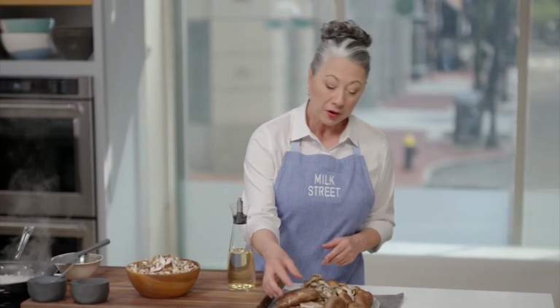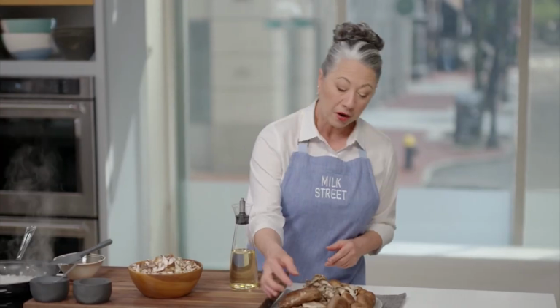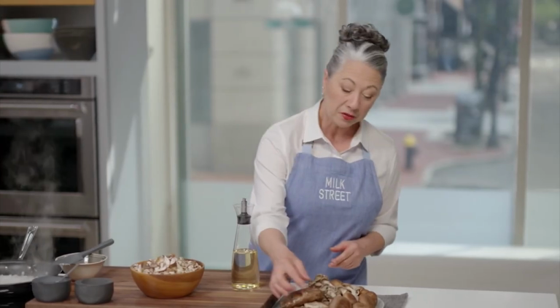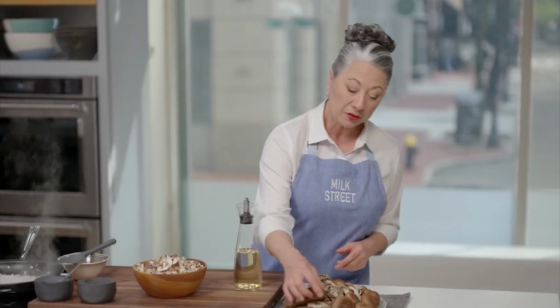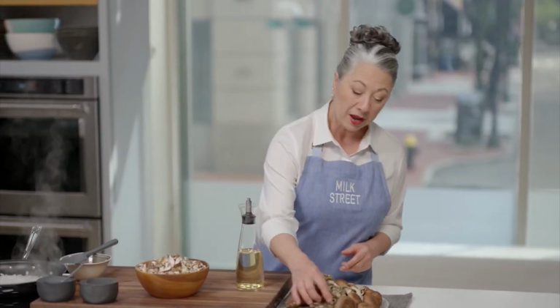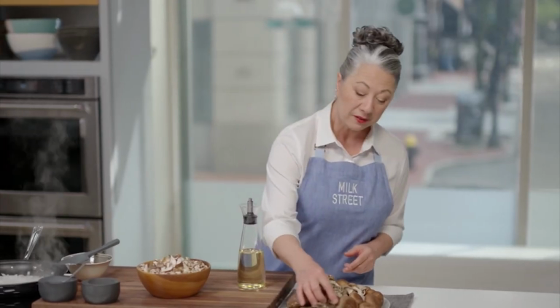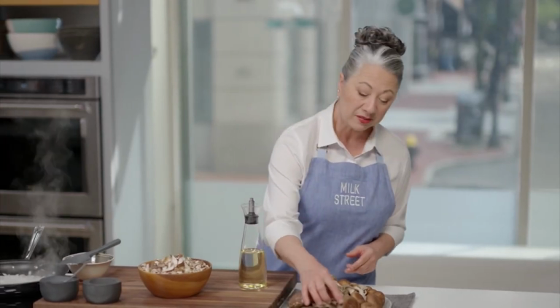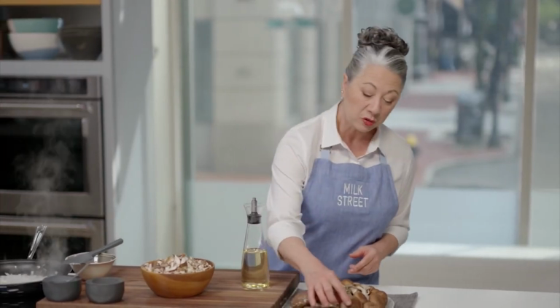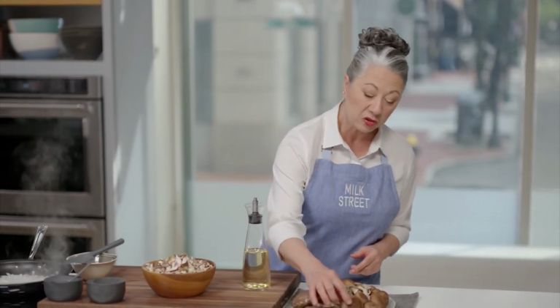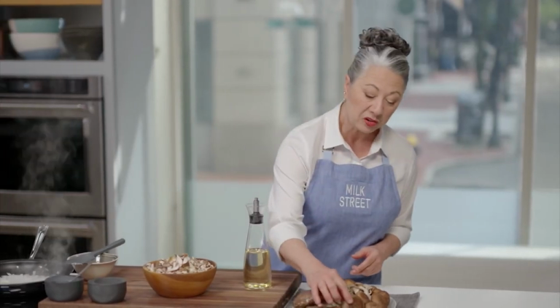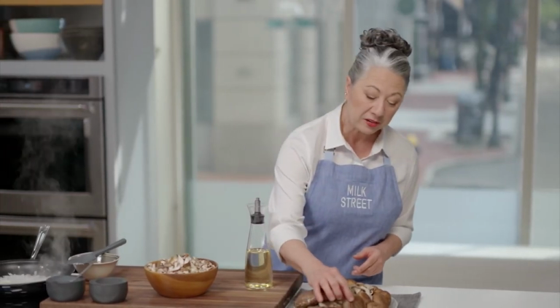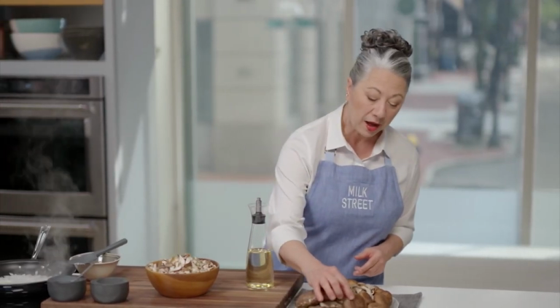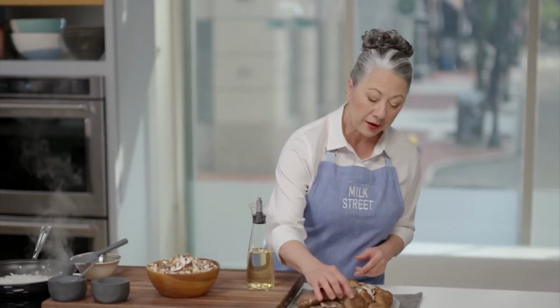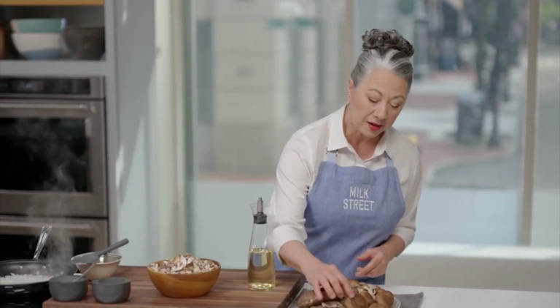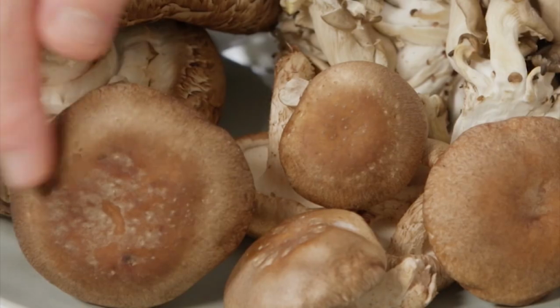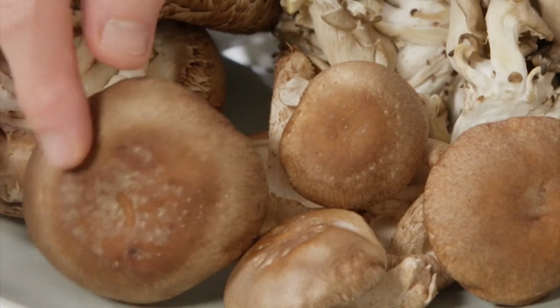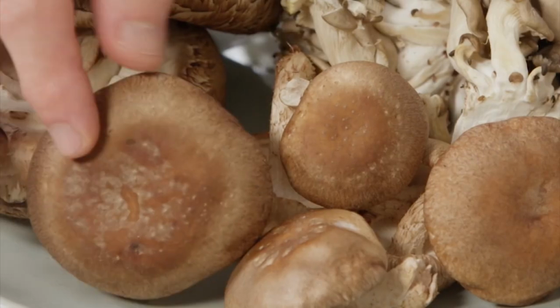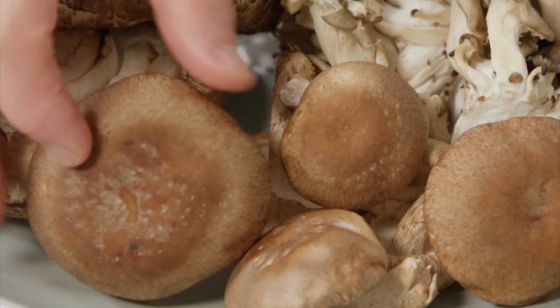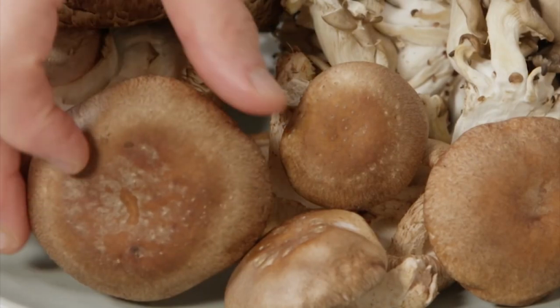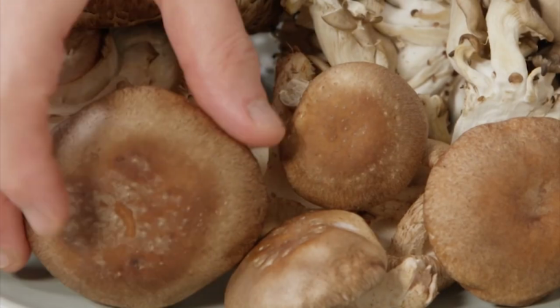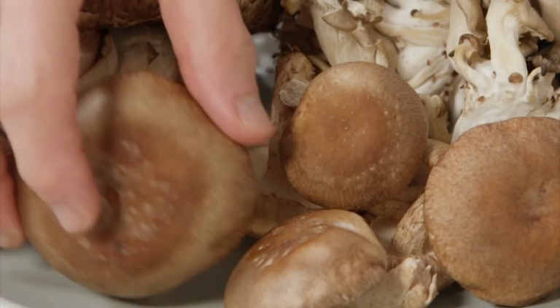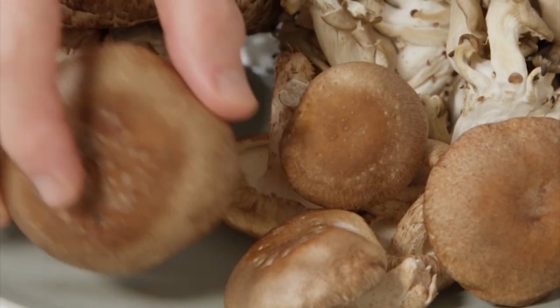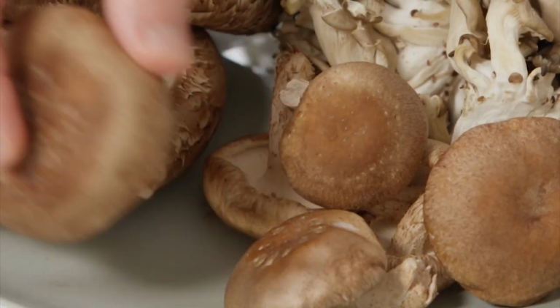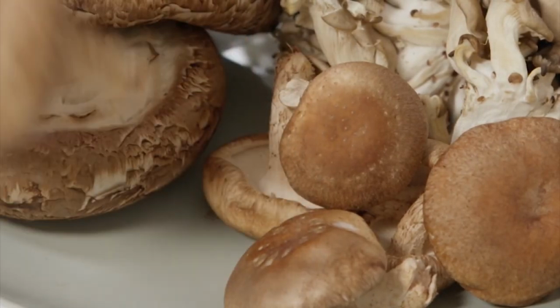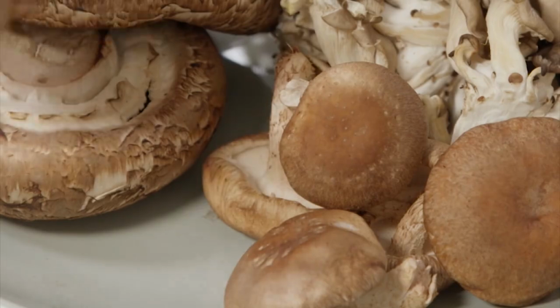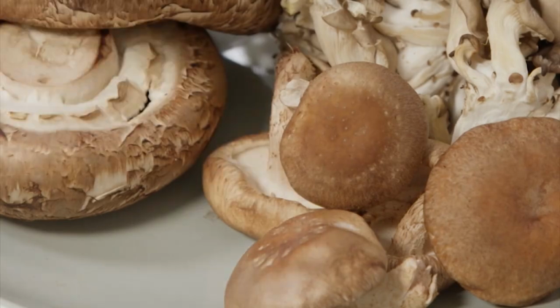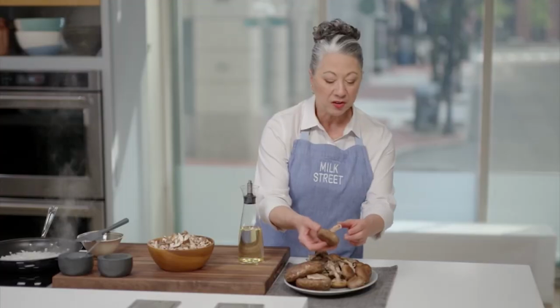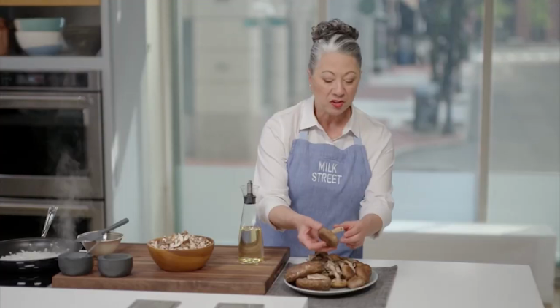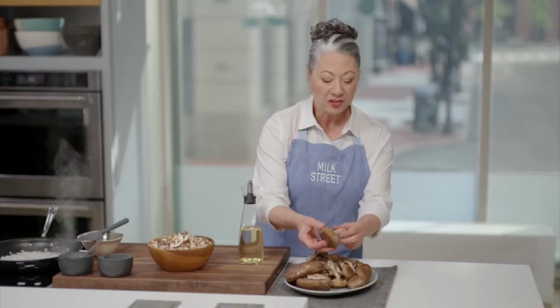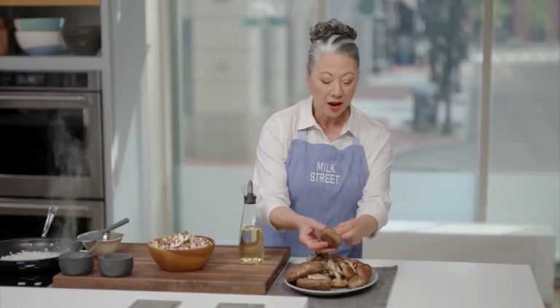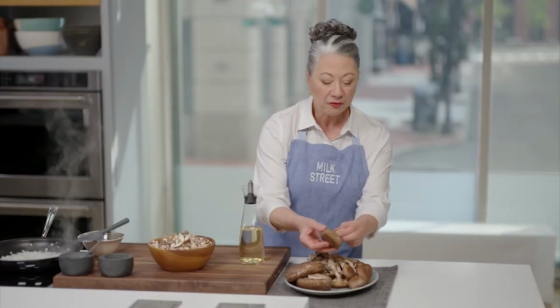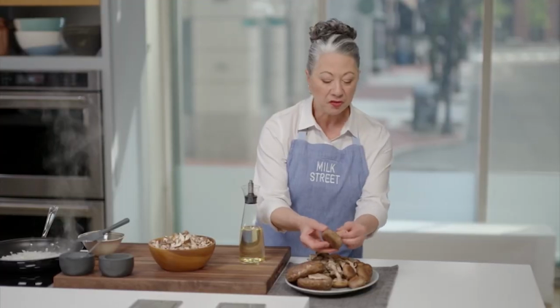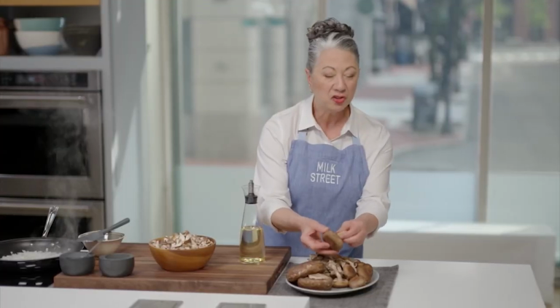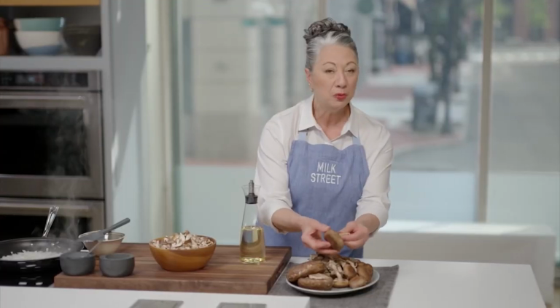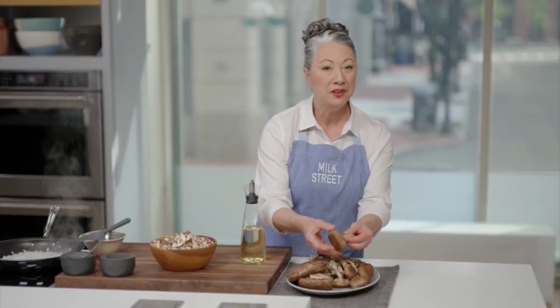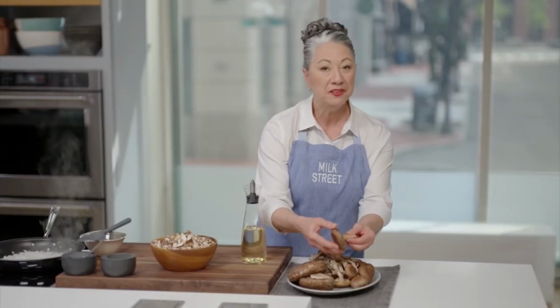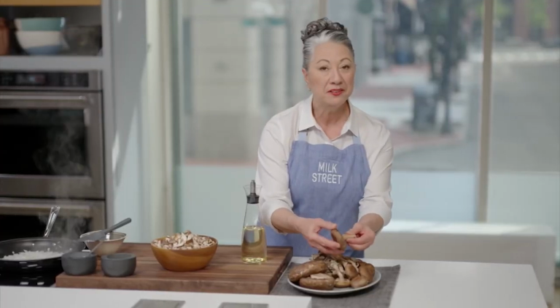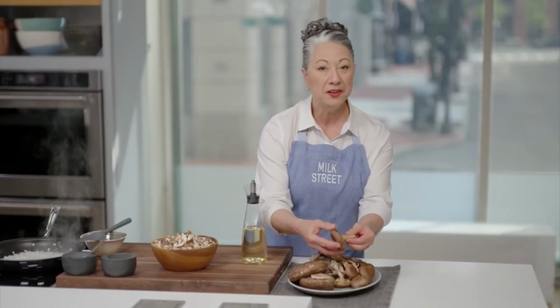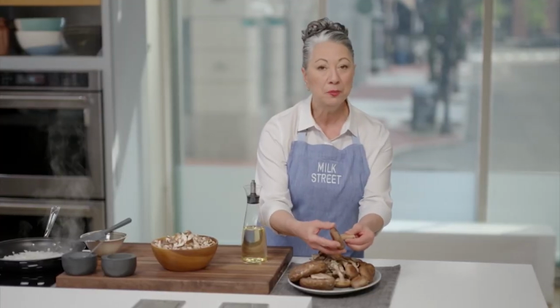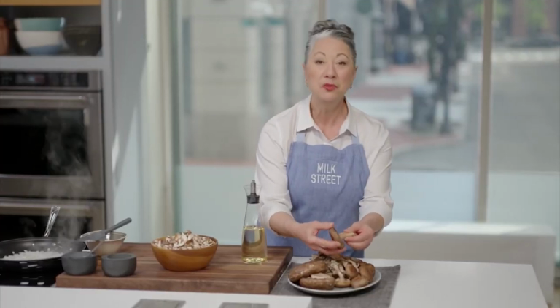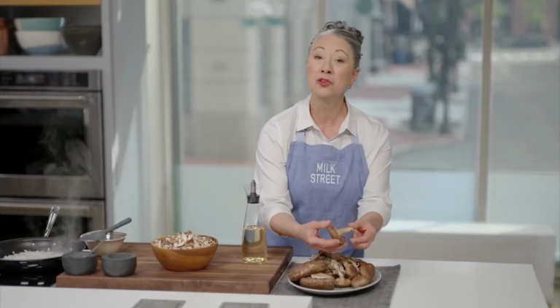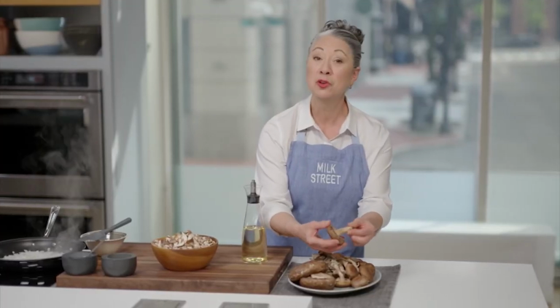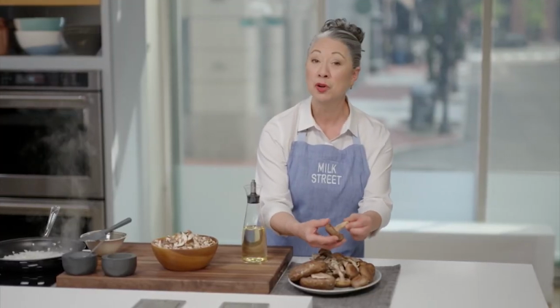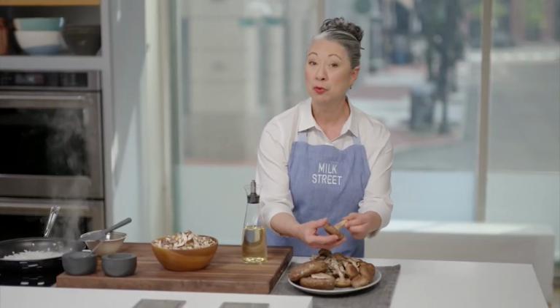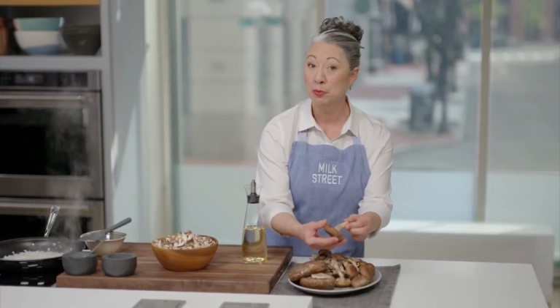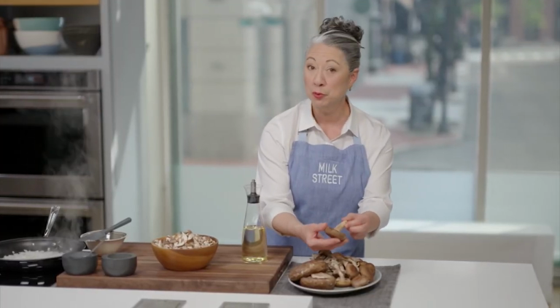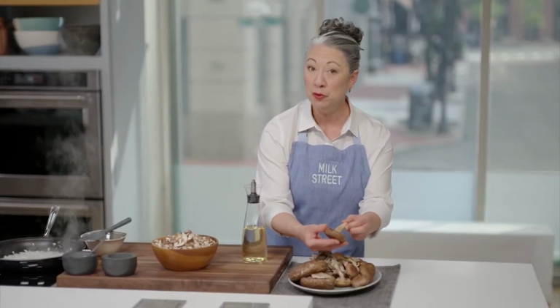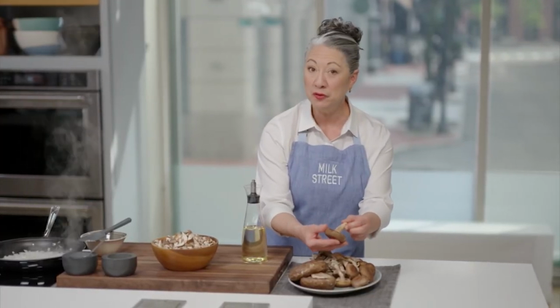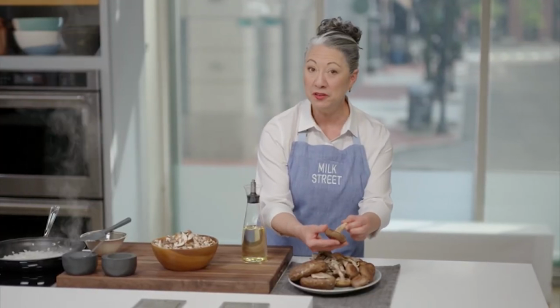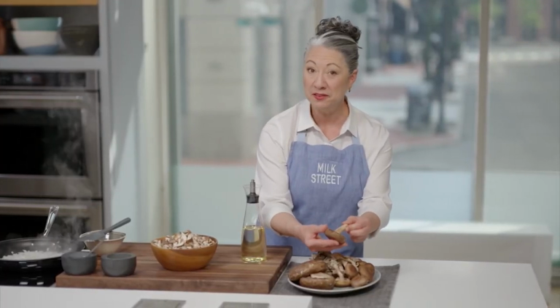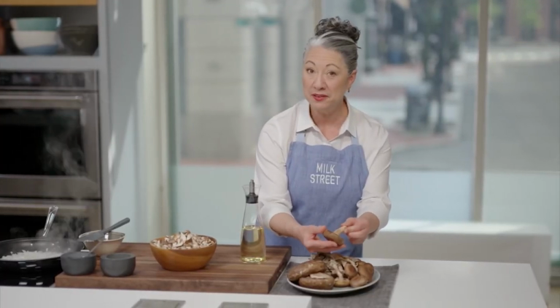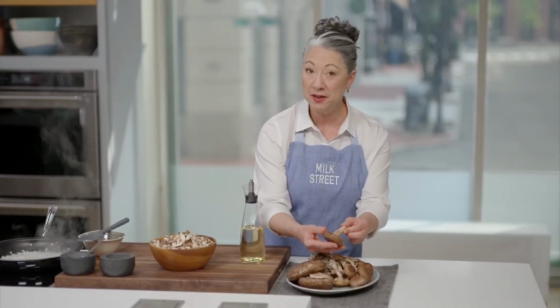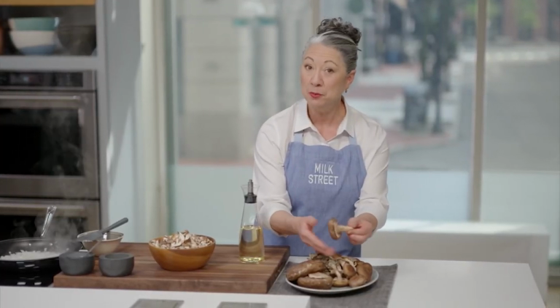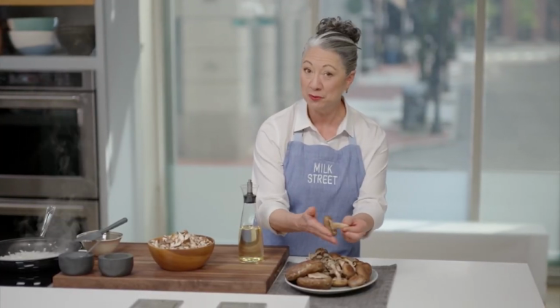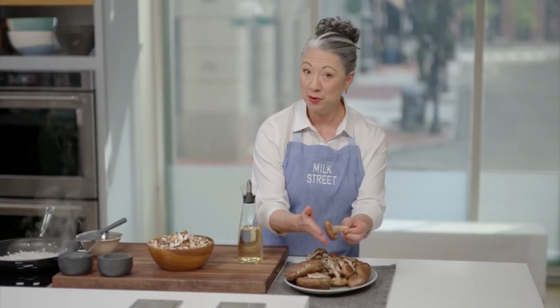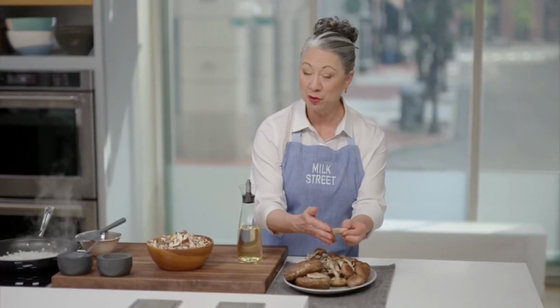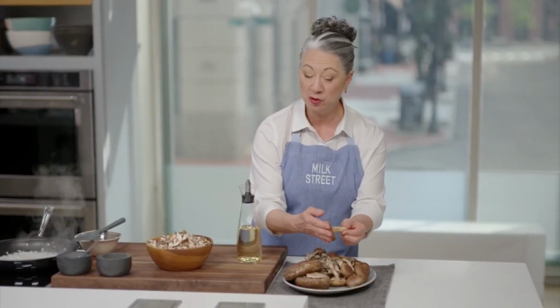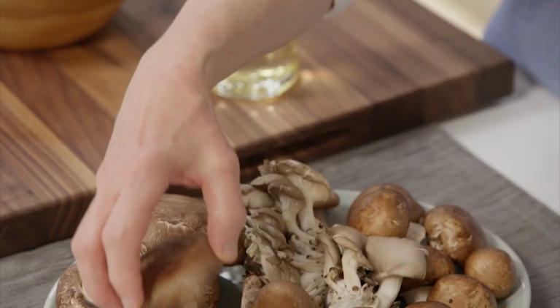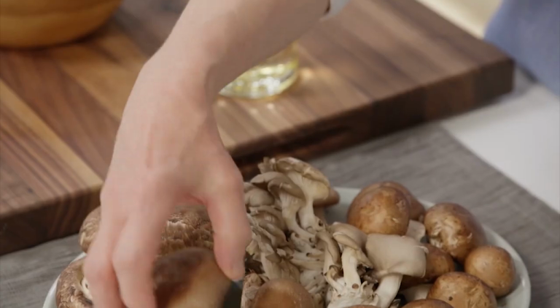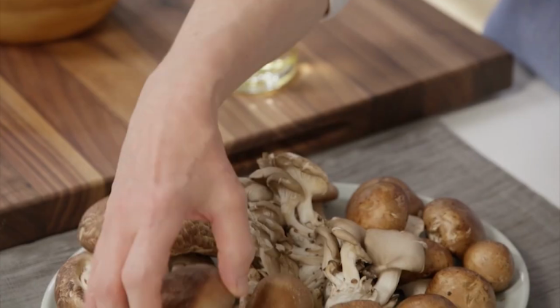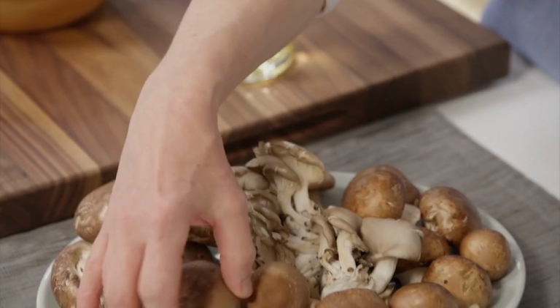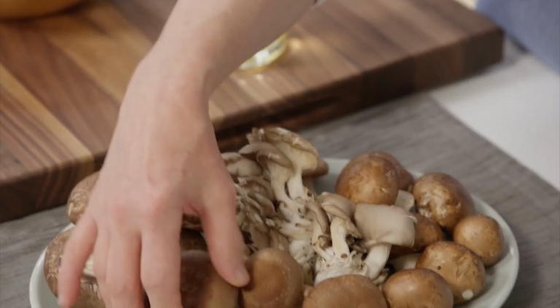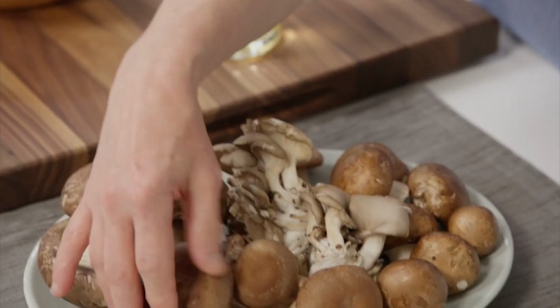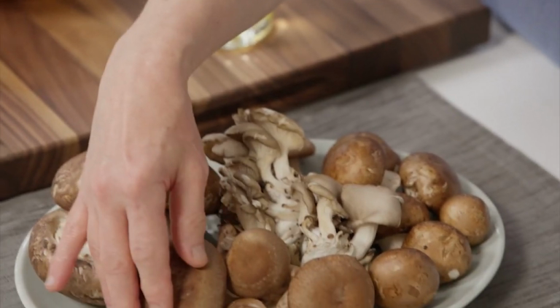We also have some shiitake mushrooms. They have a tough, chewy stem, so you want to remove the stem before you chop the cap.